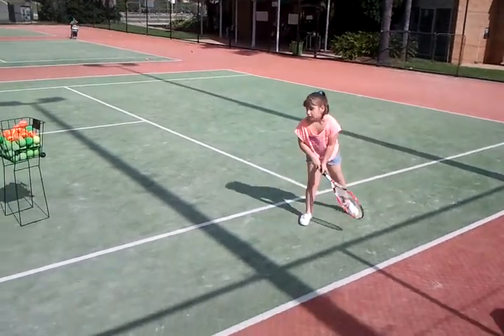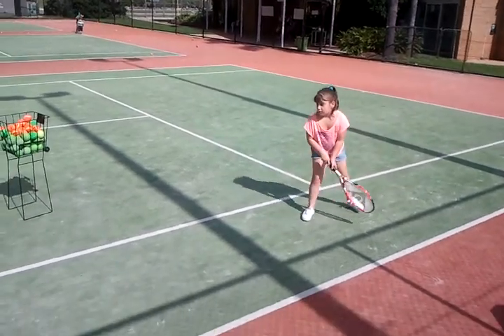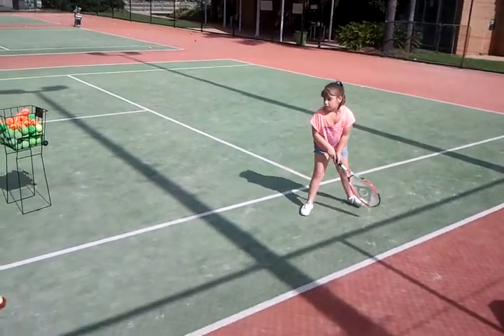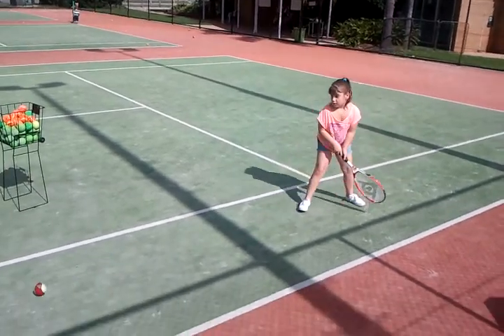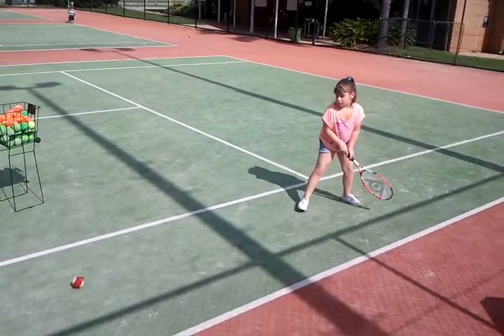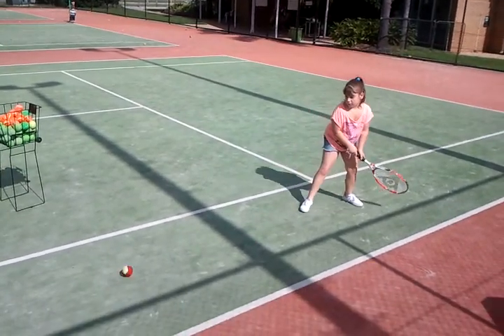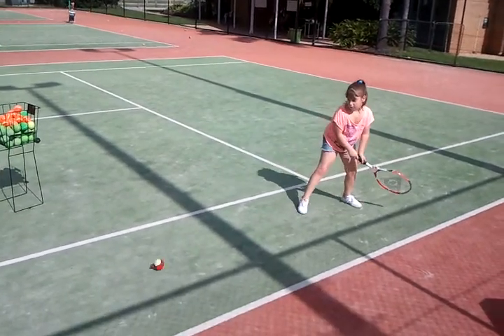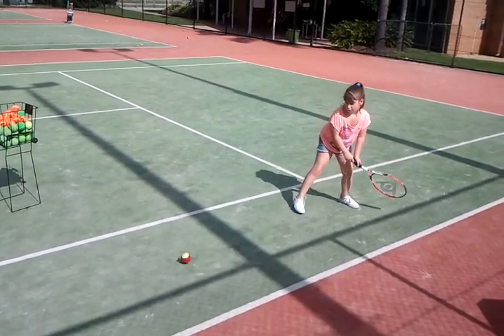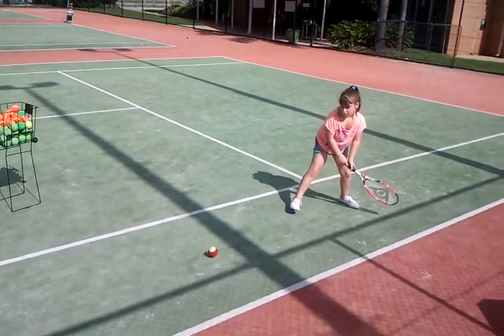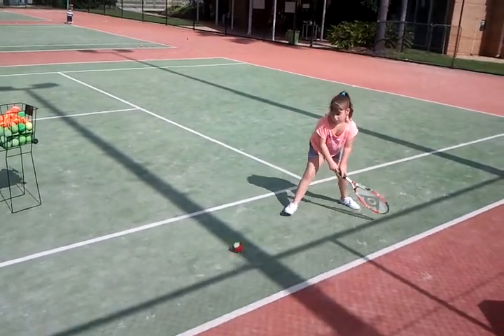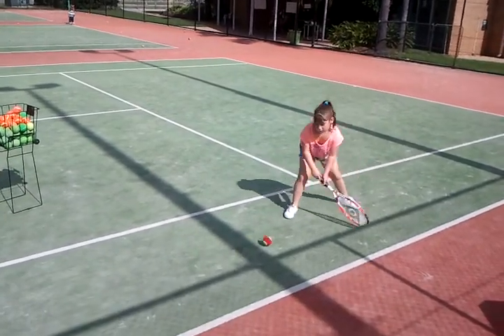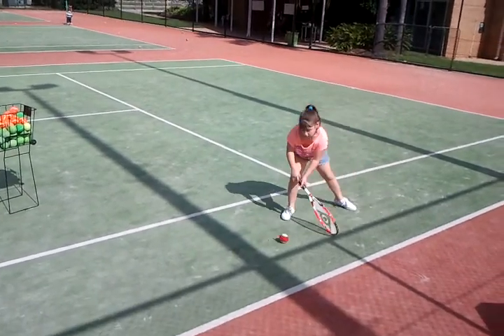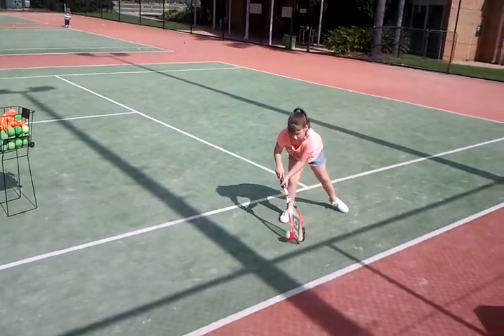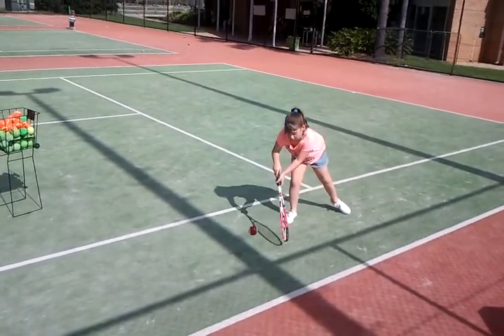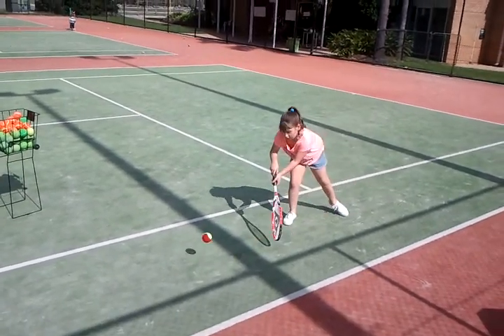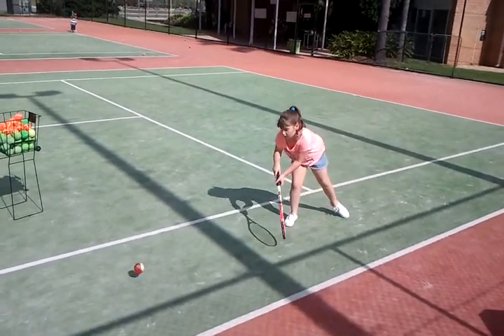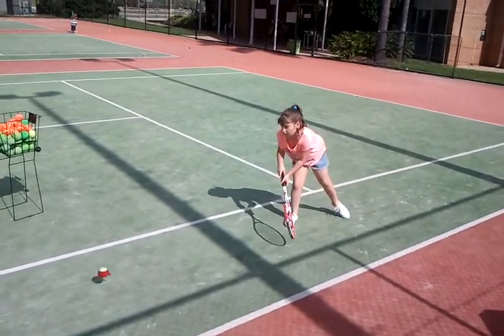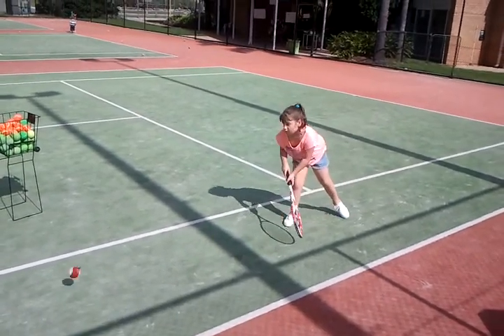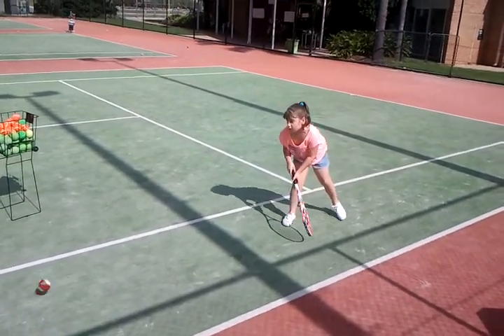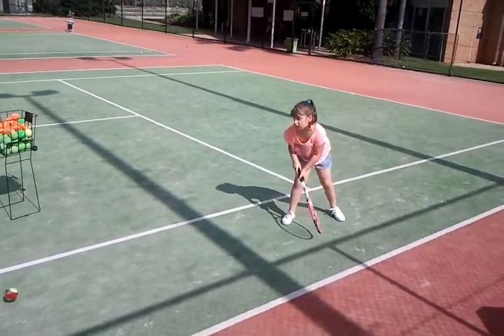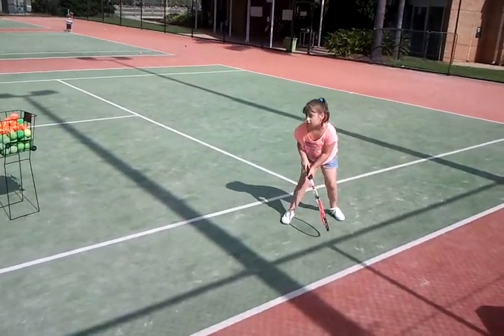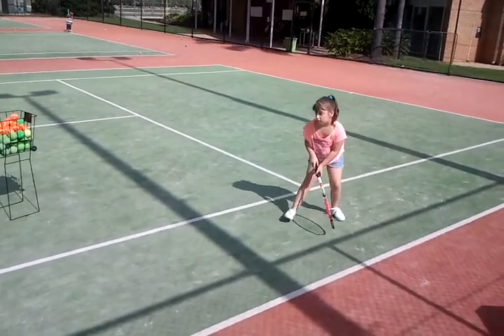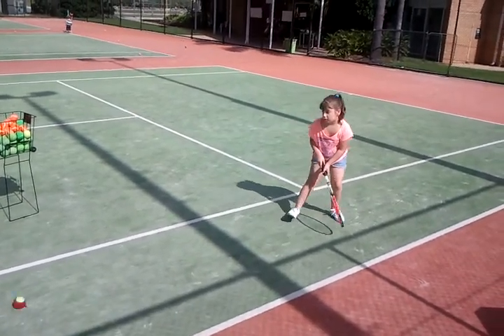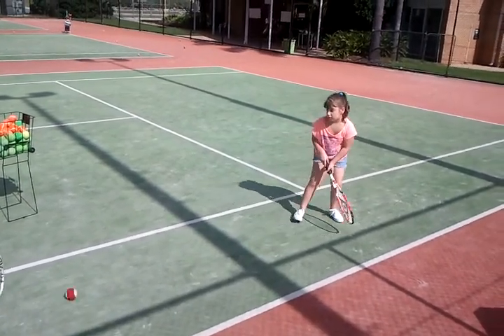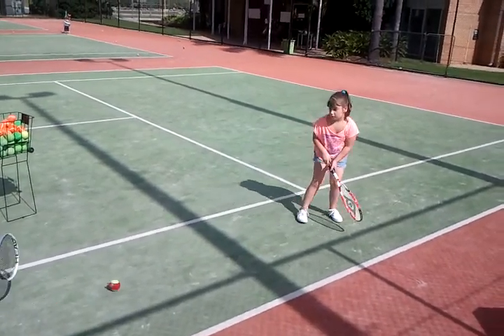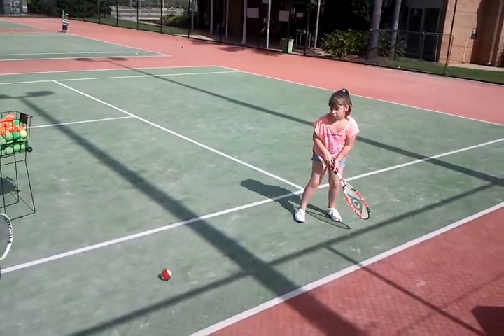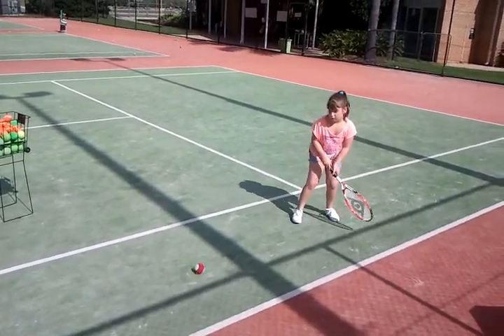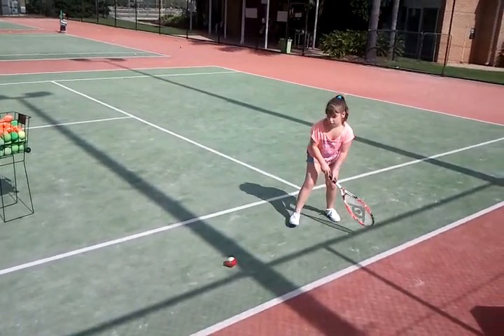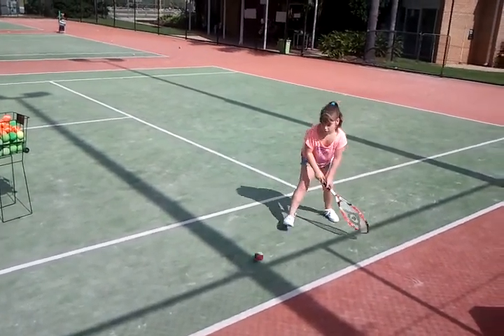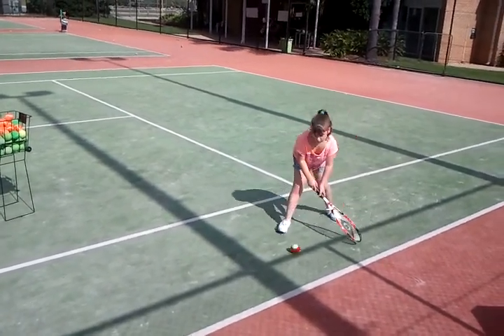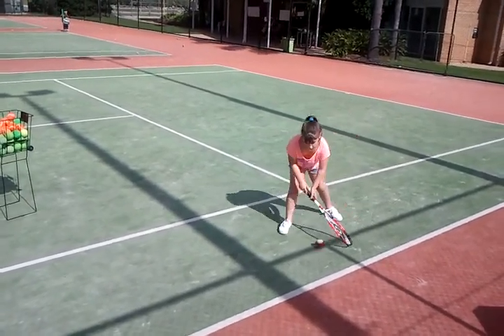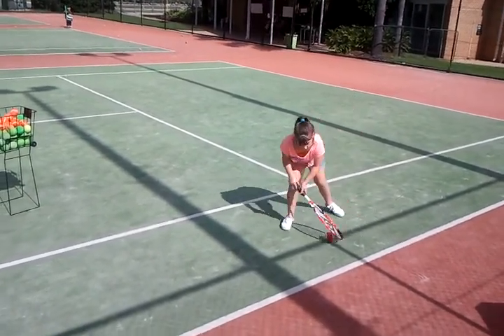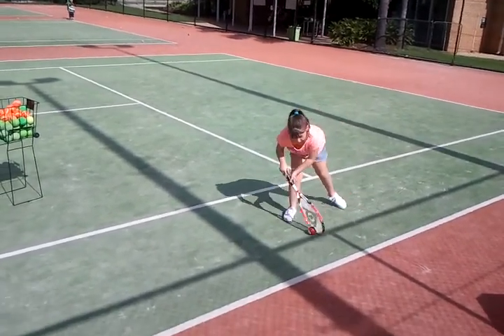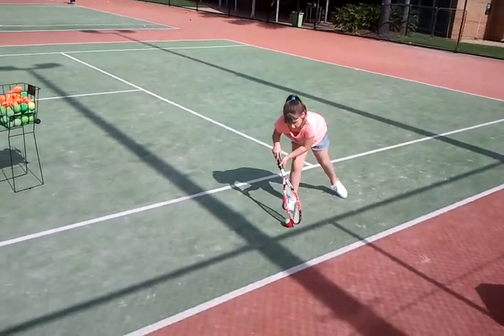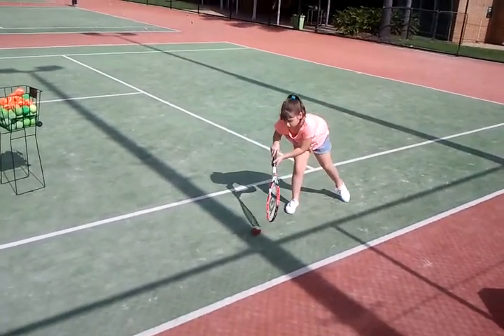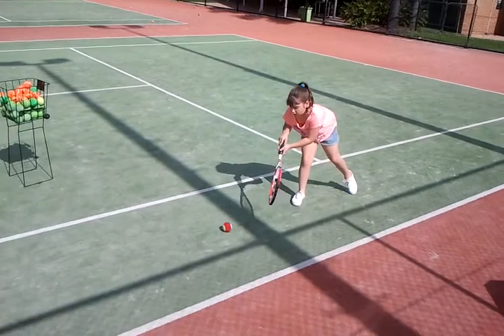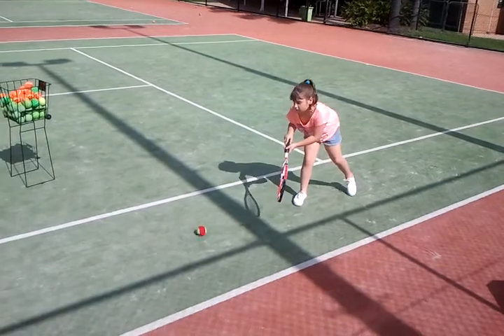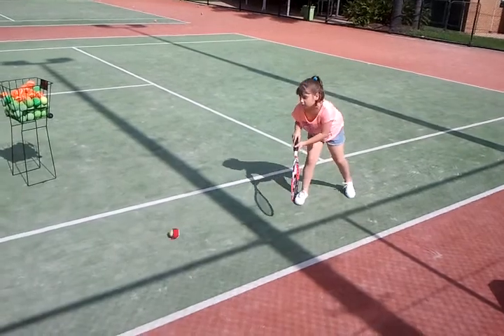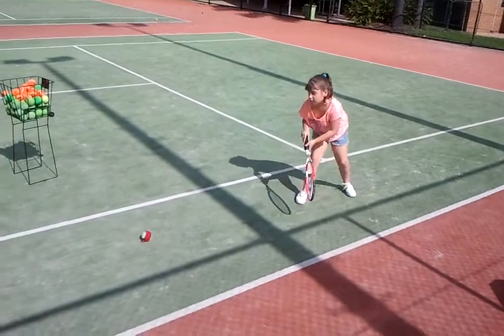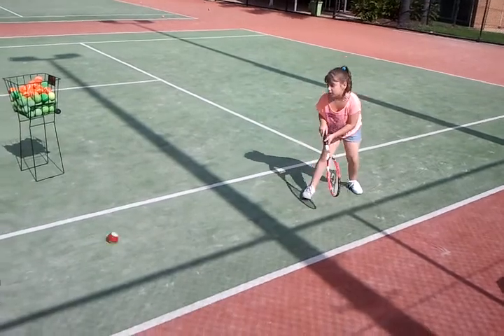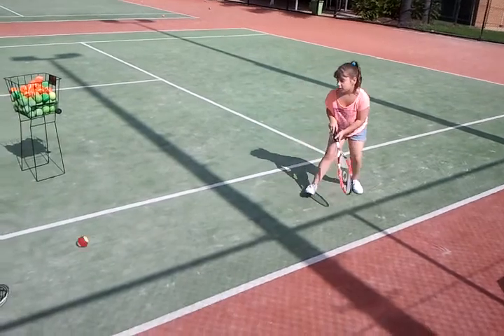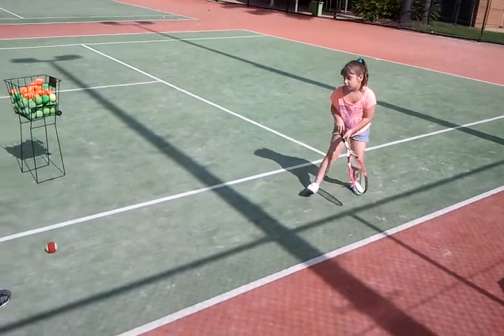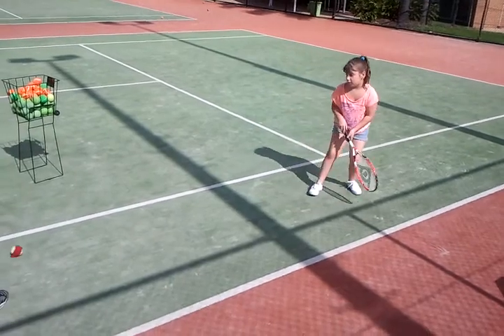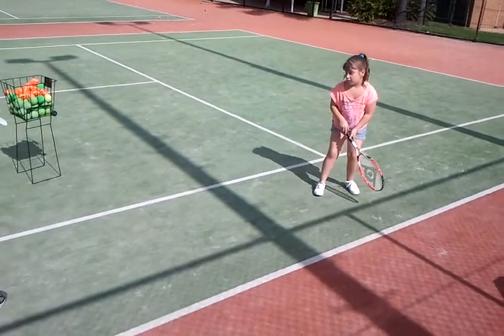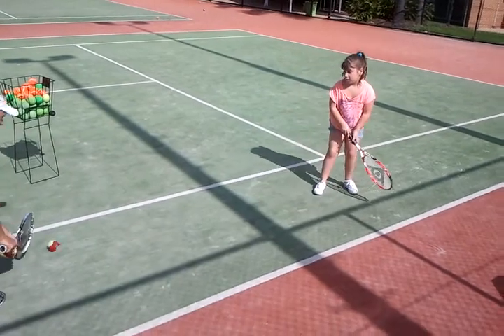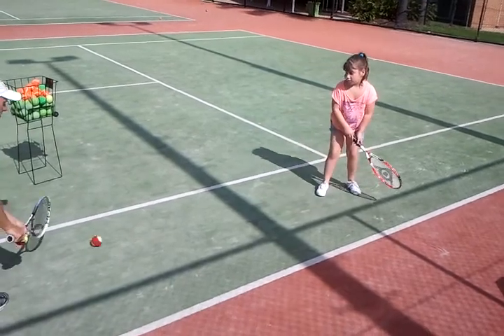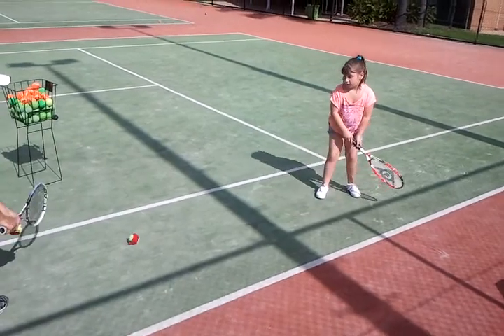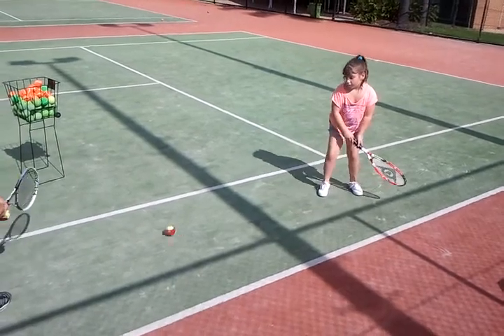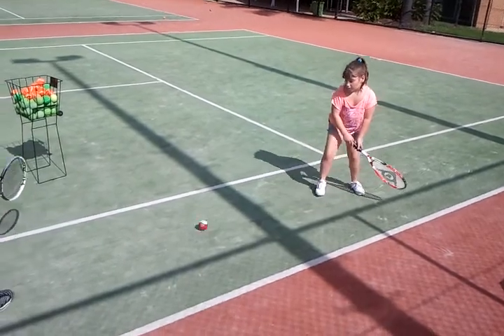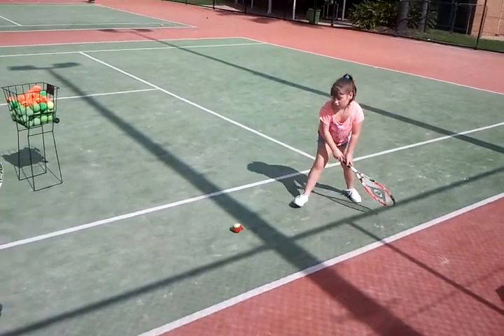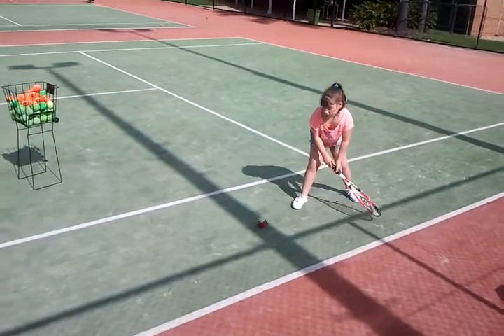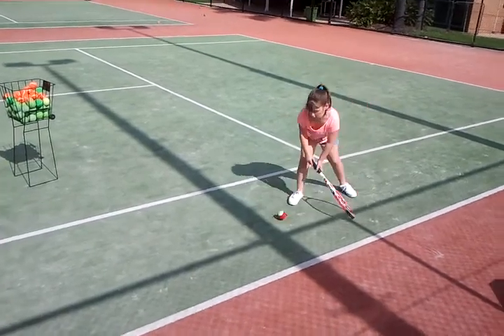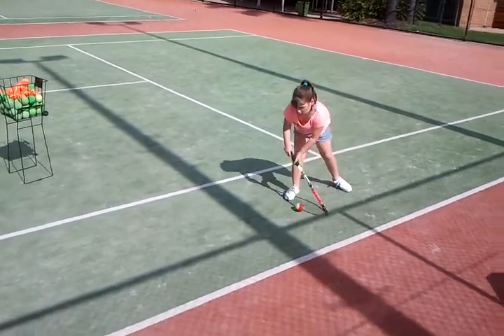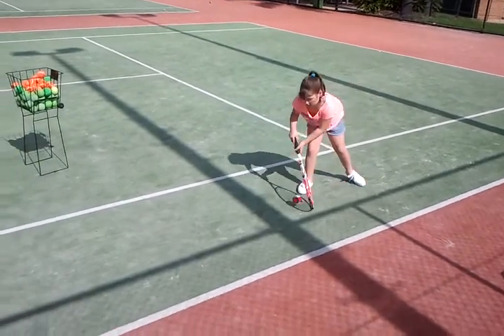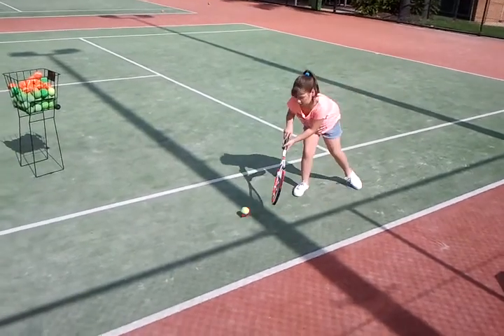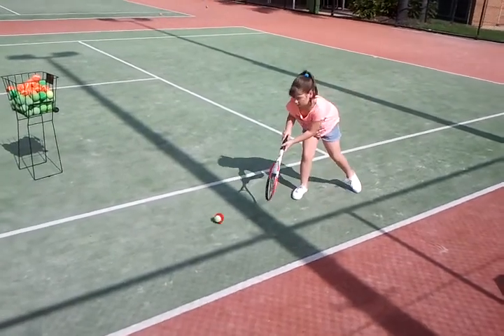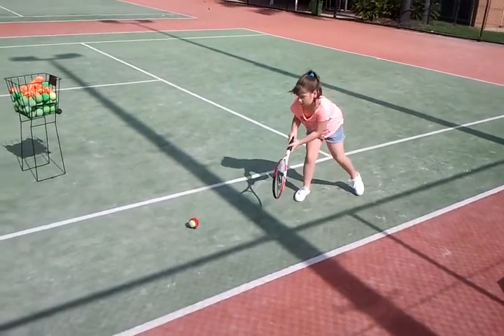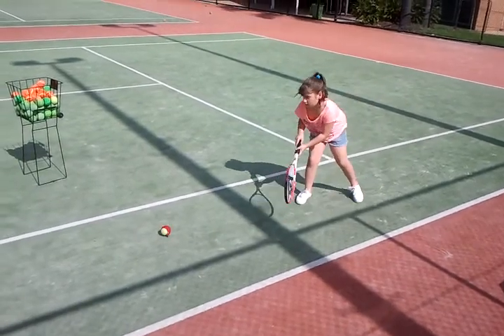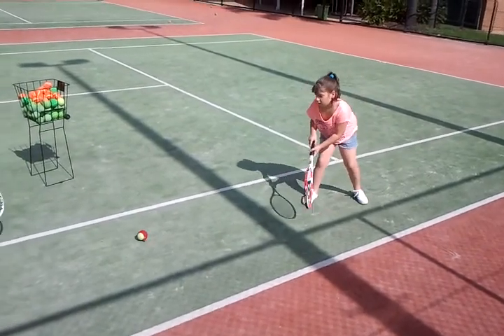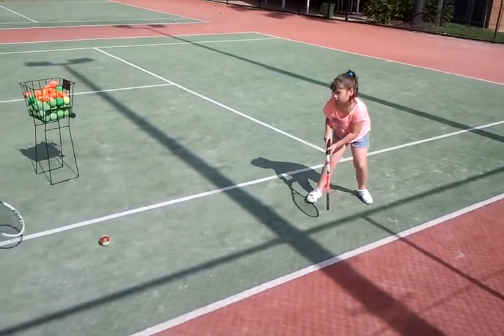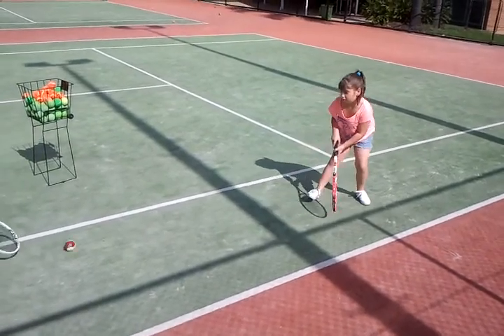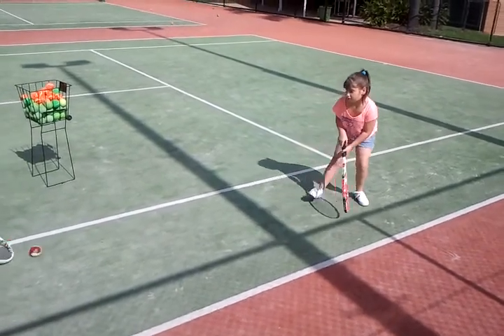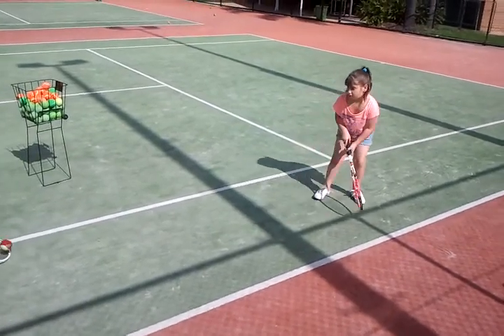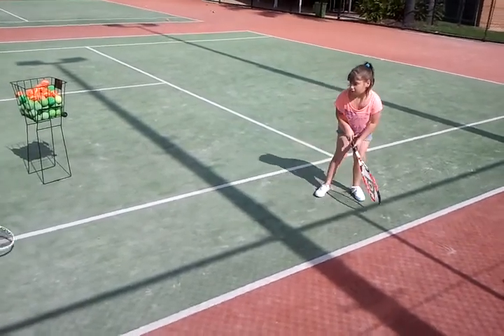Just nice and gentle so we work together. Pushing it through. Pushing it through. Good girl.